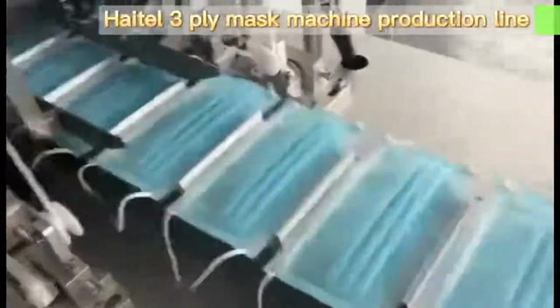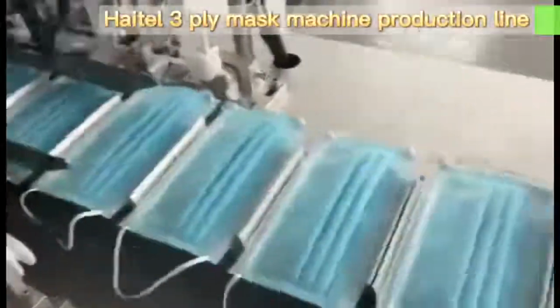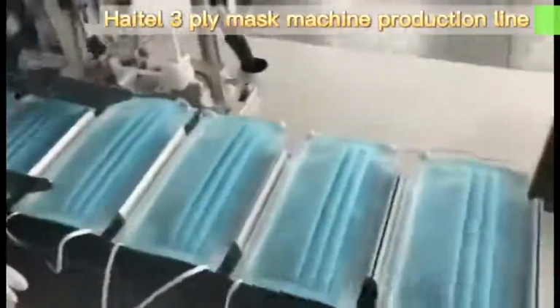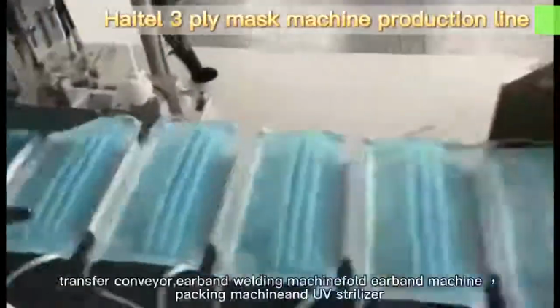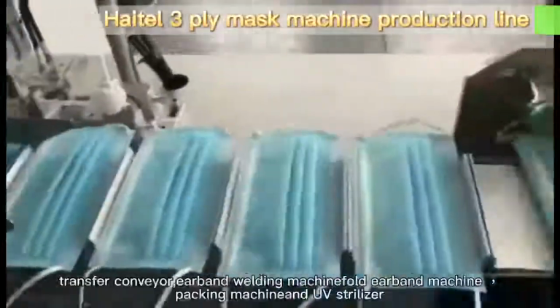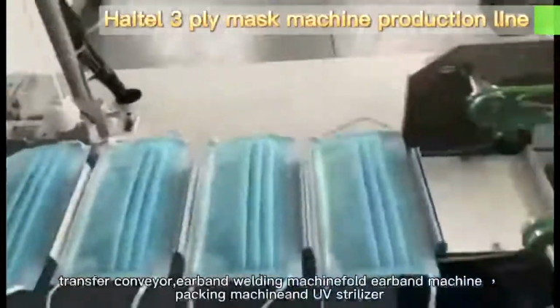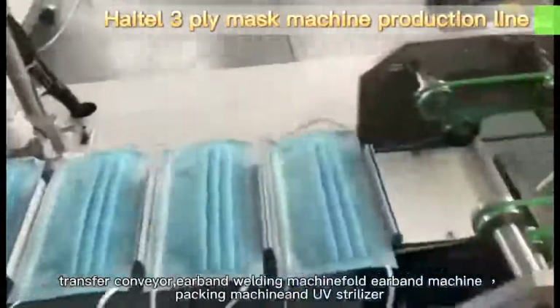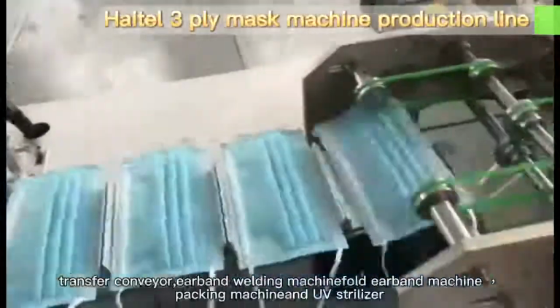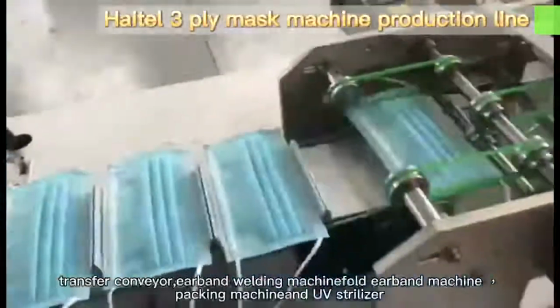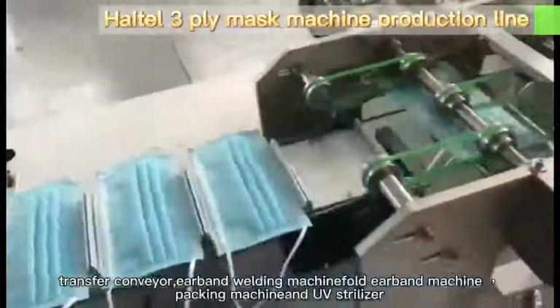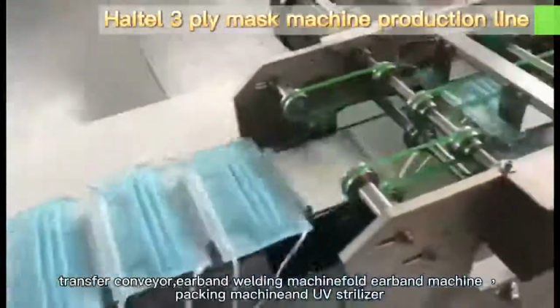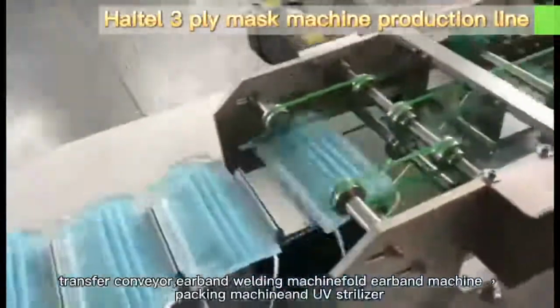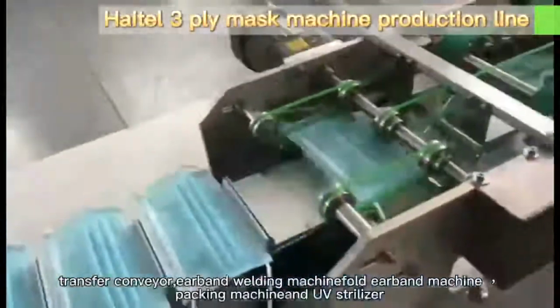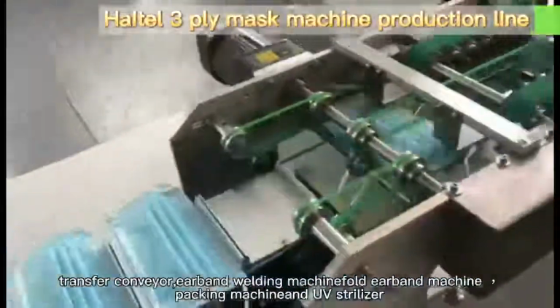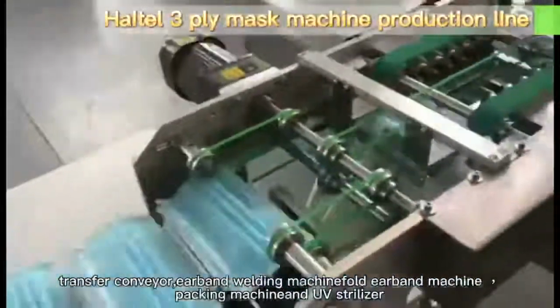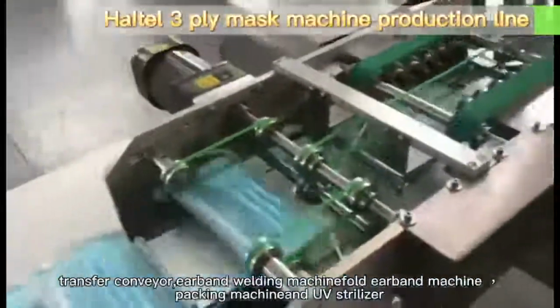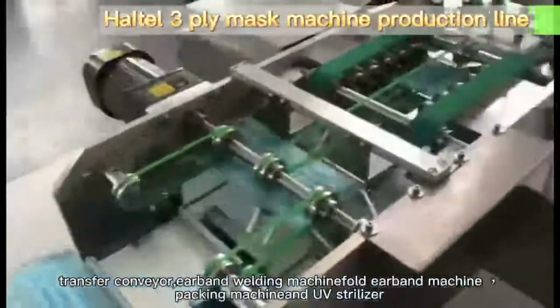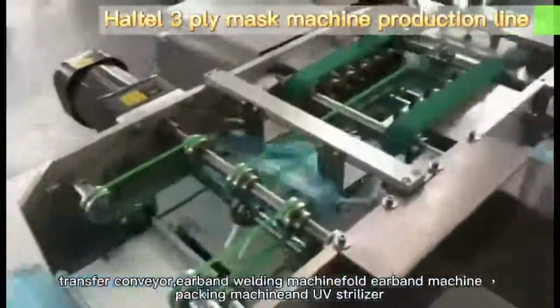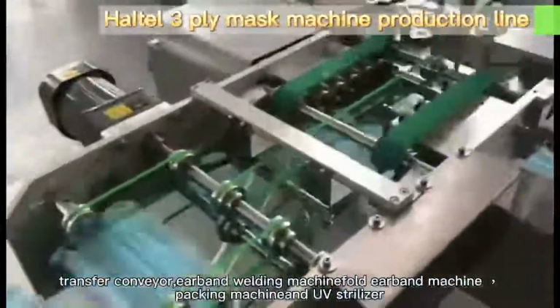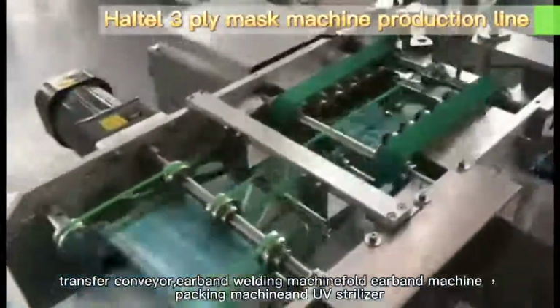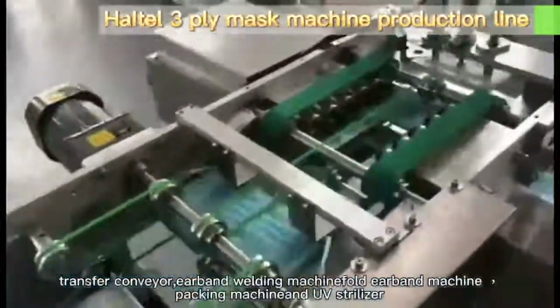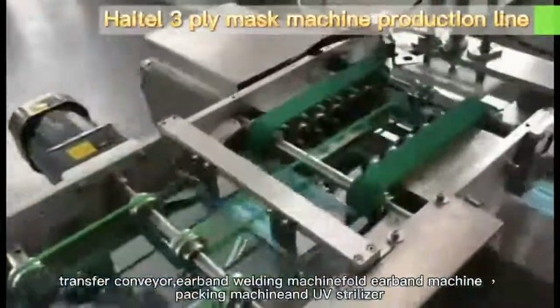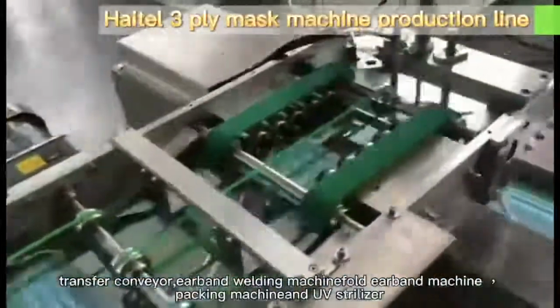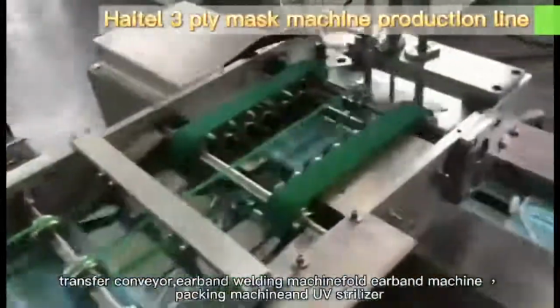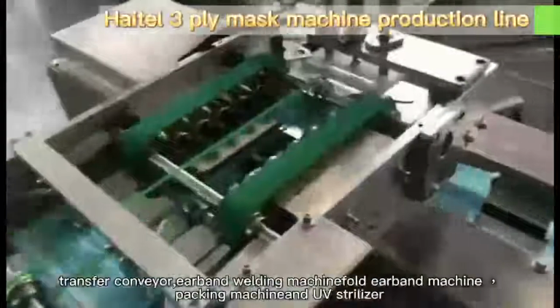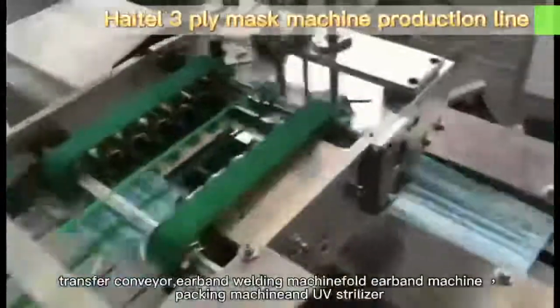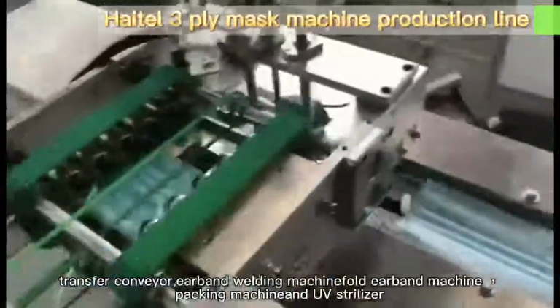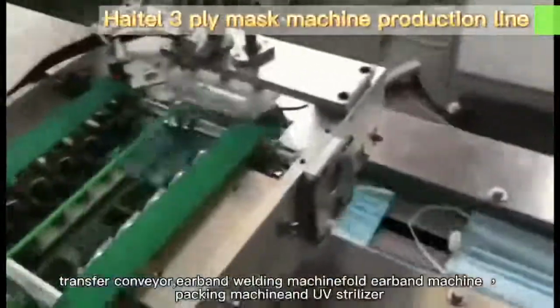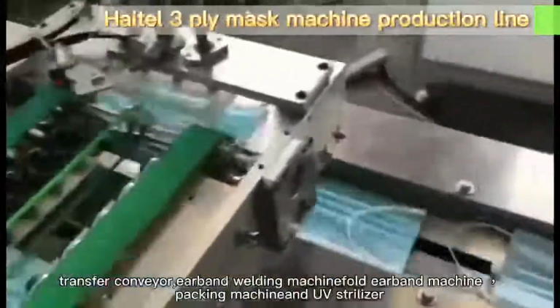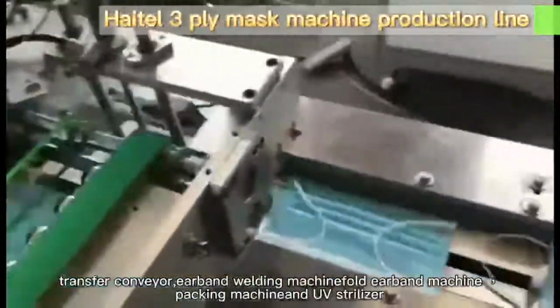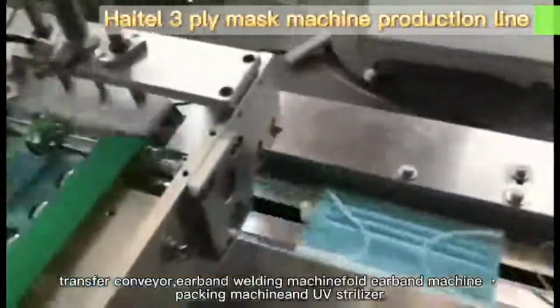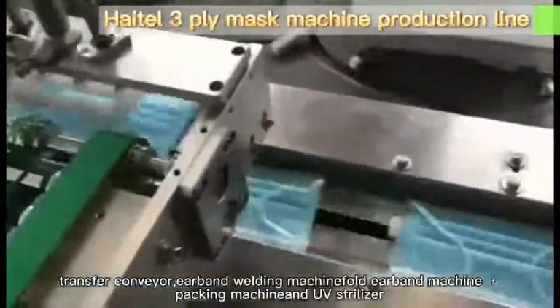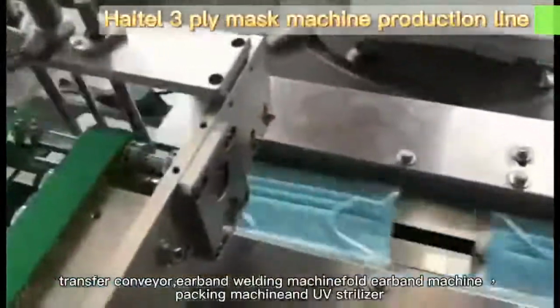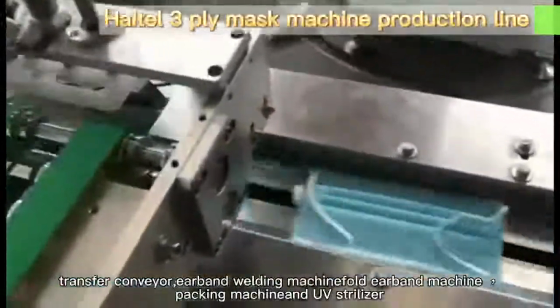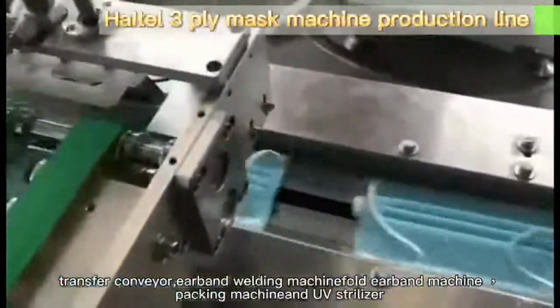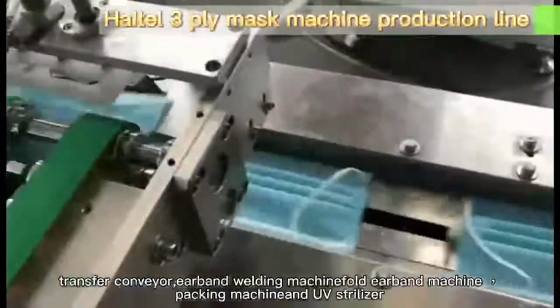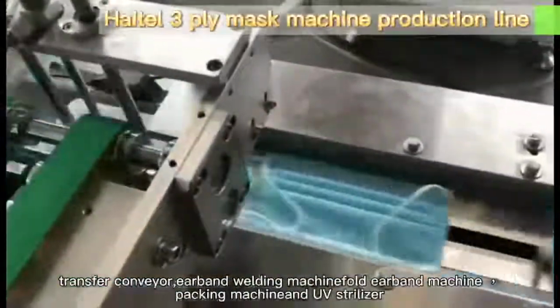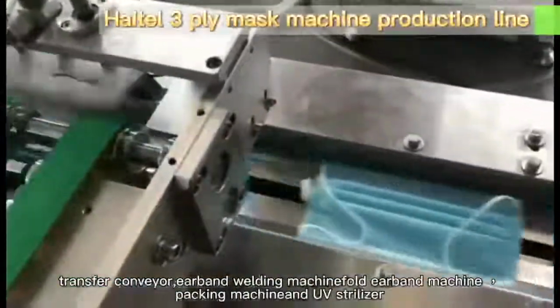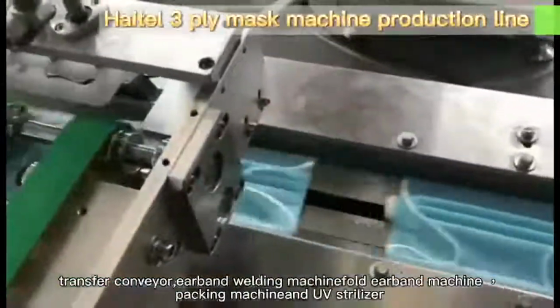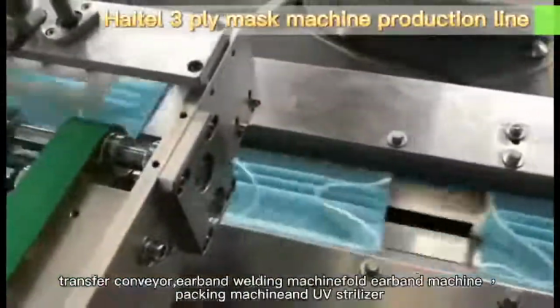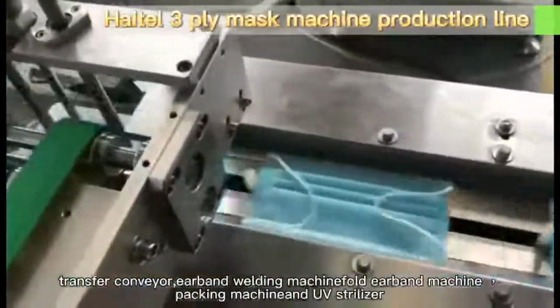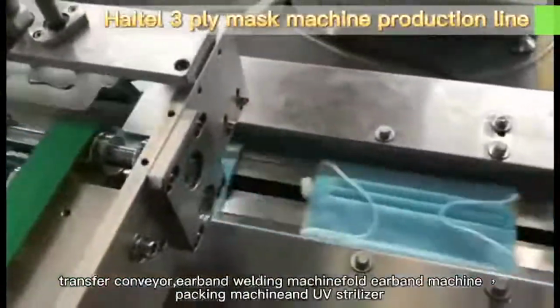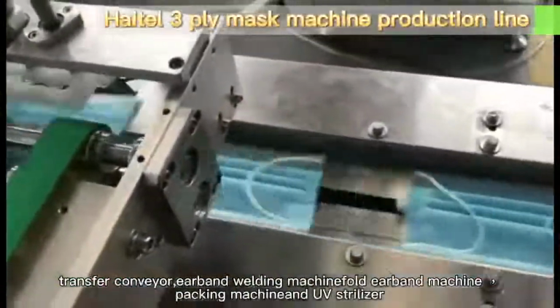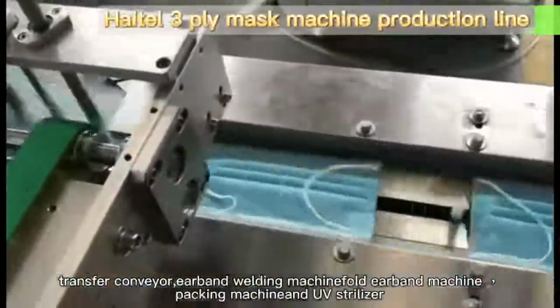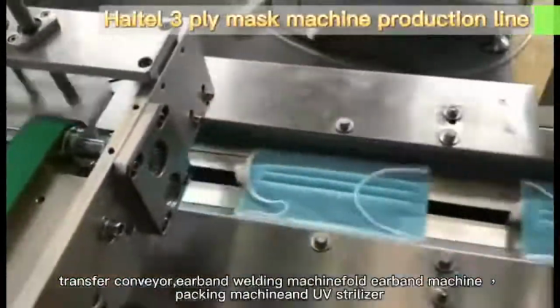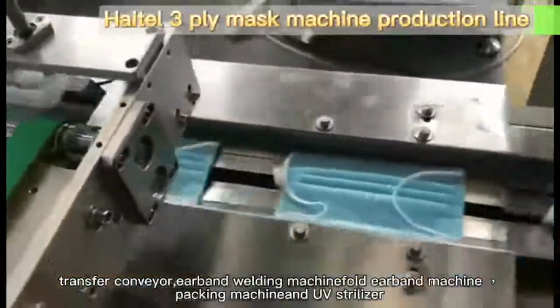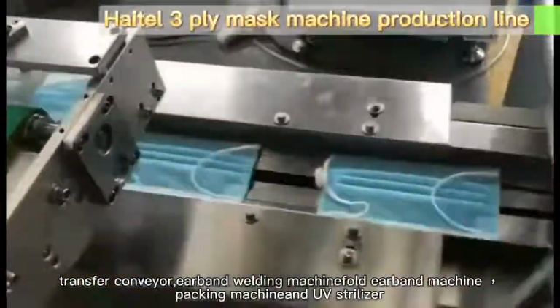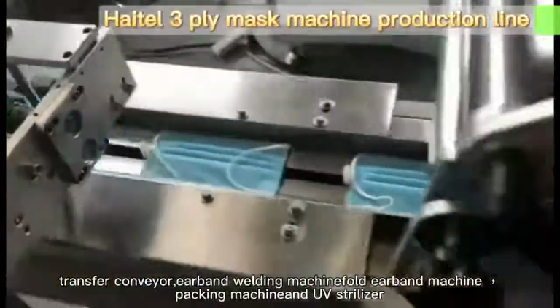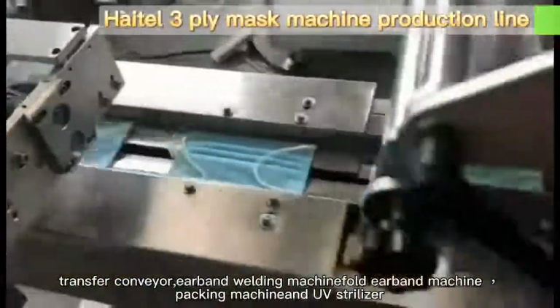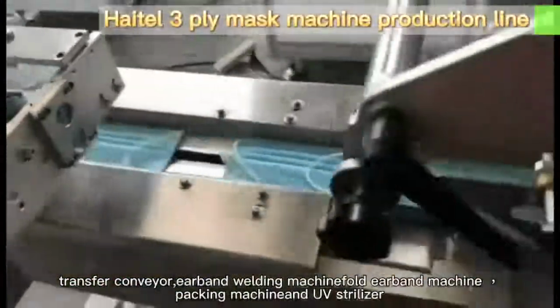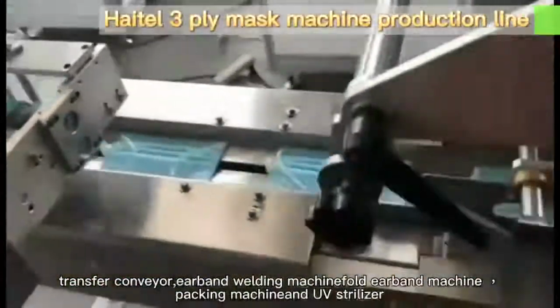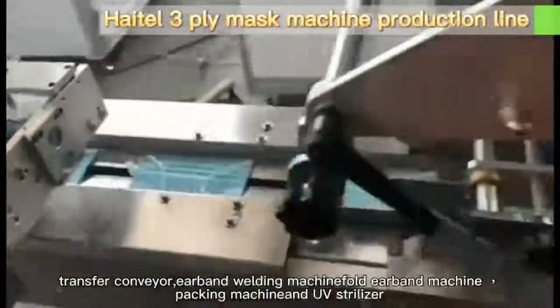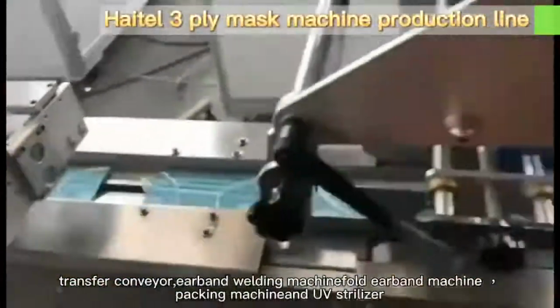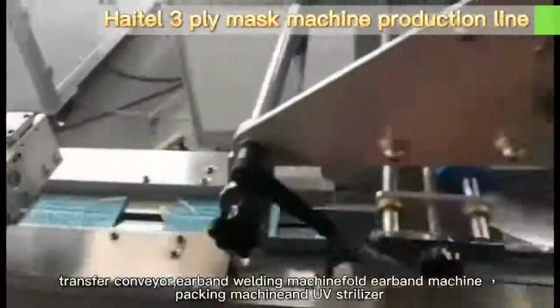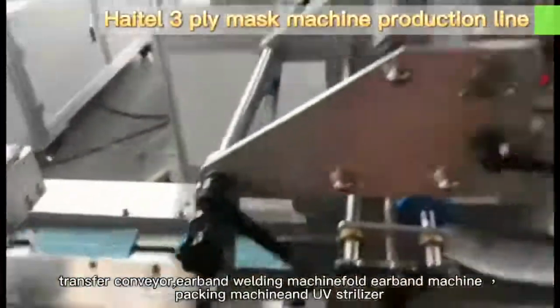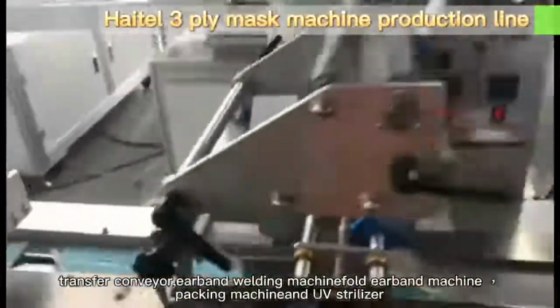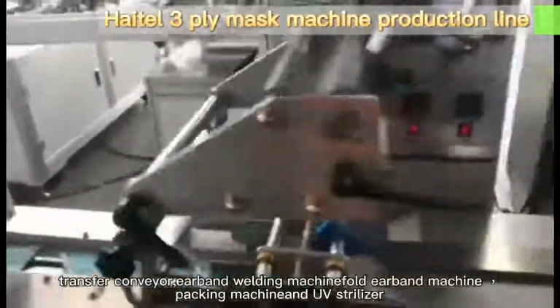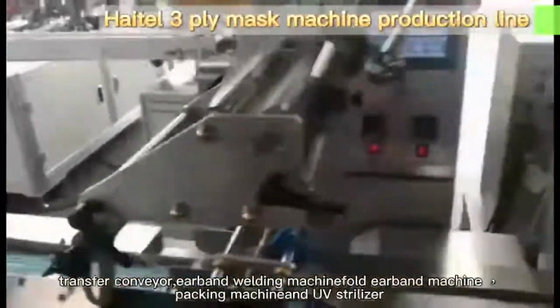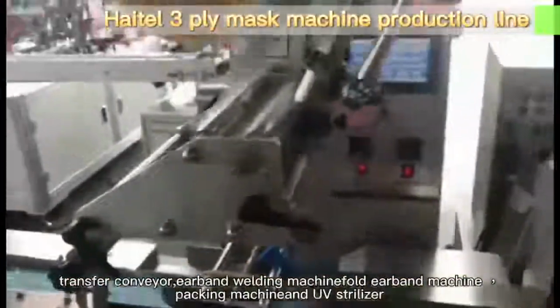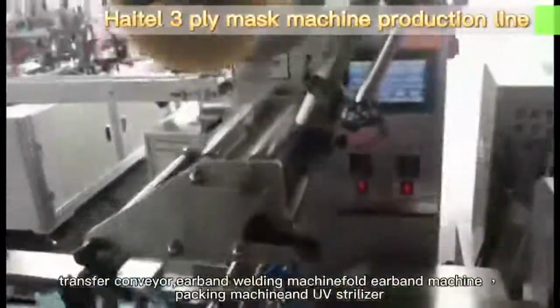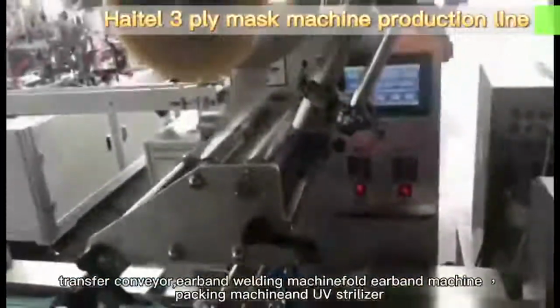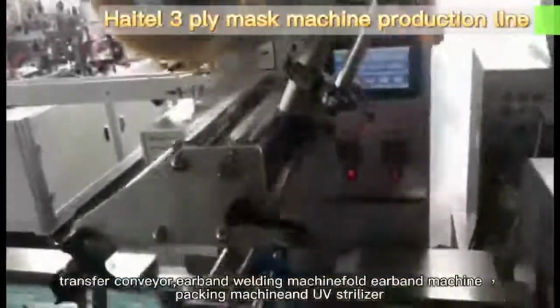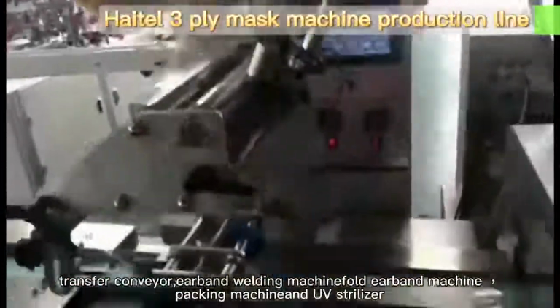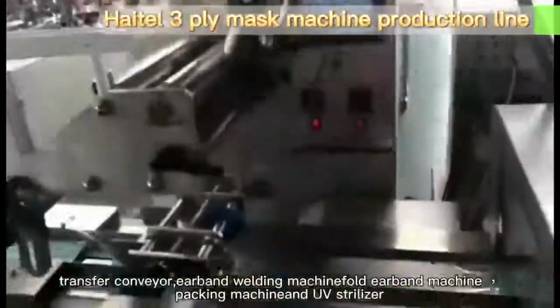Transfer conveyor, ear-band welding machine, fold ear-band machine, packing machine, and an overall dry line setup.